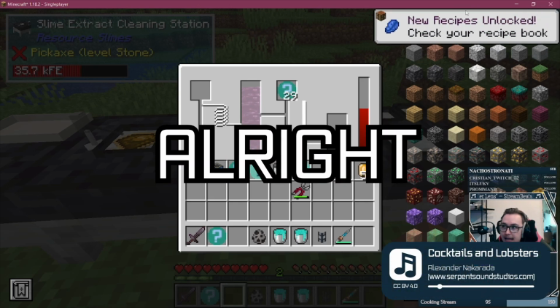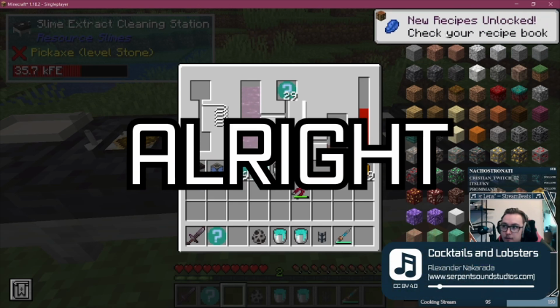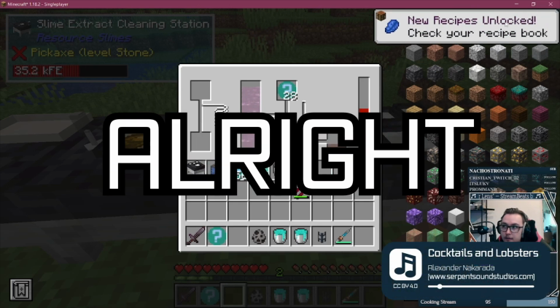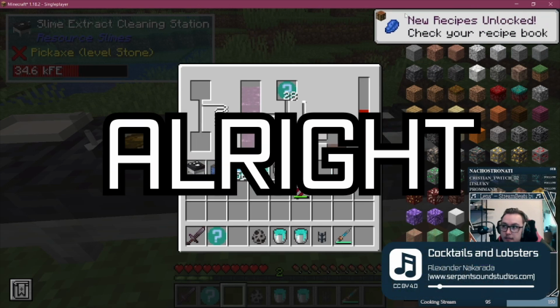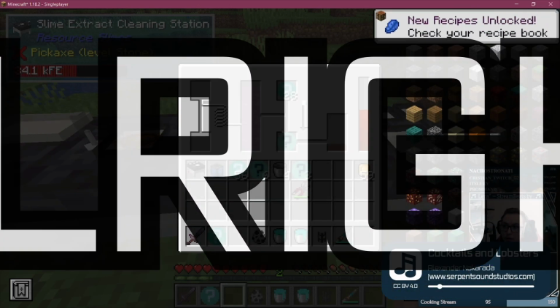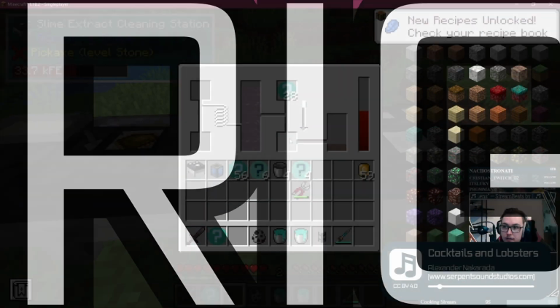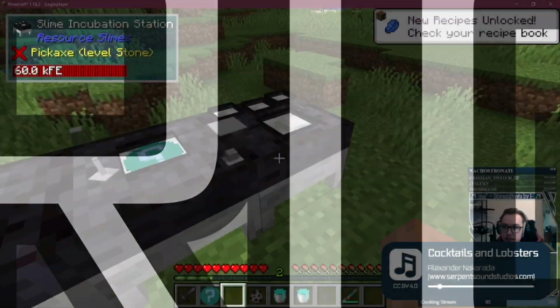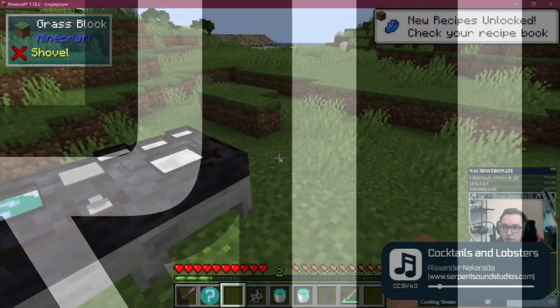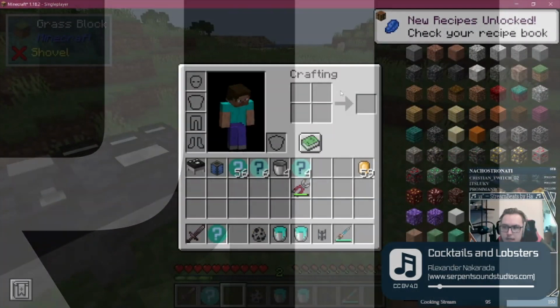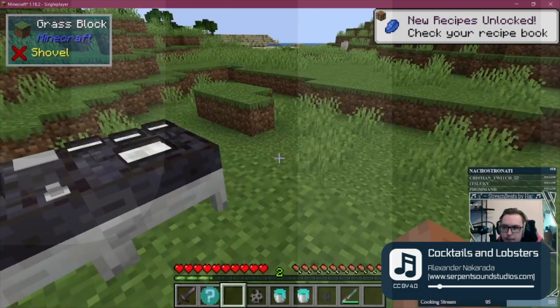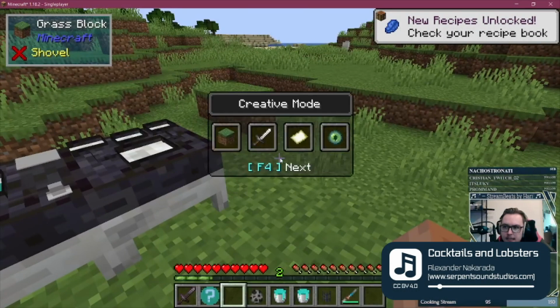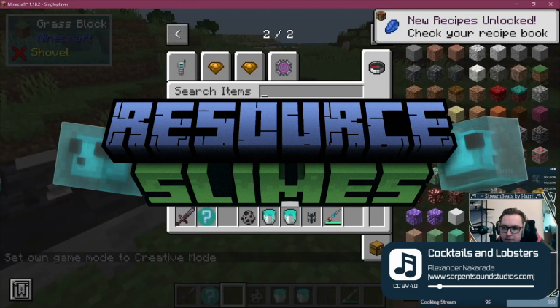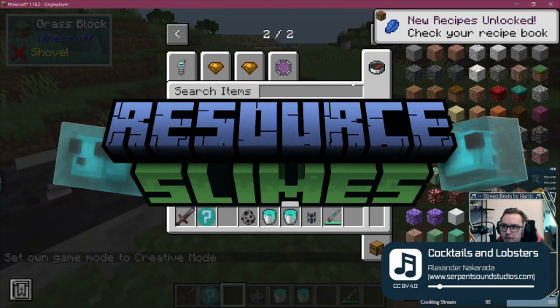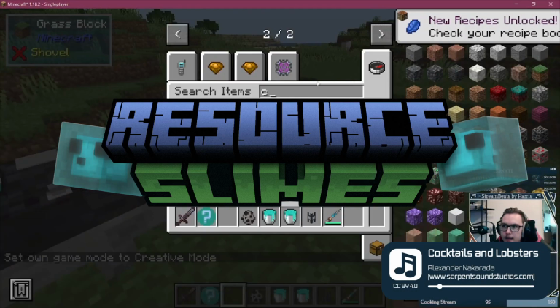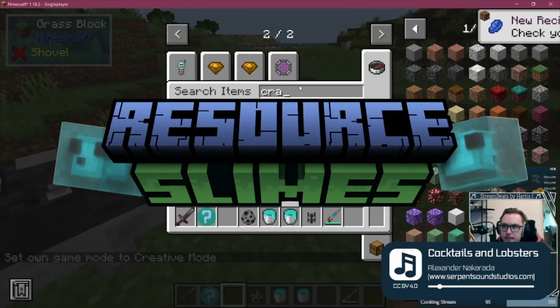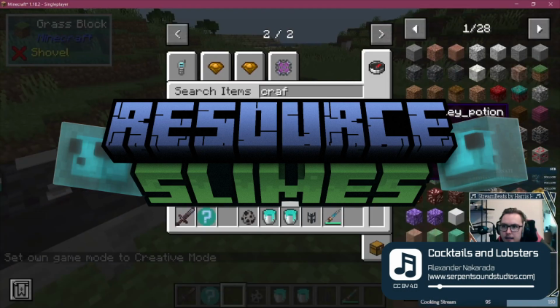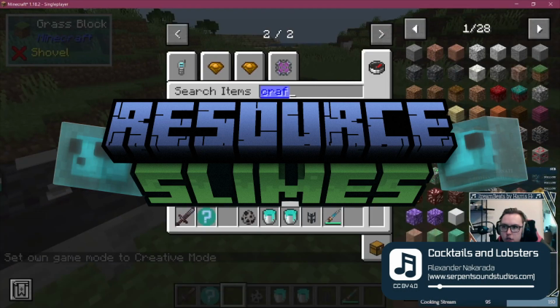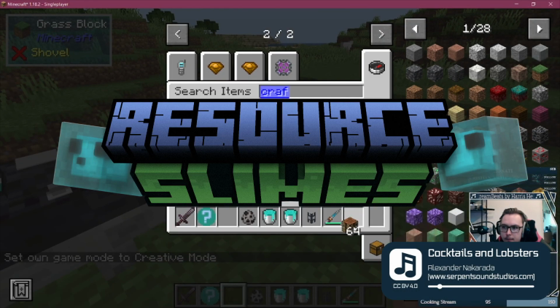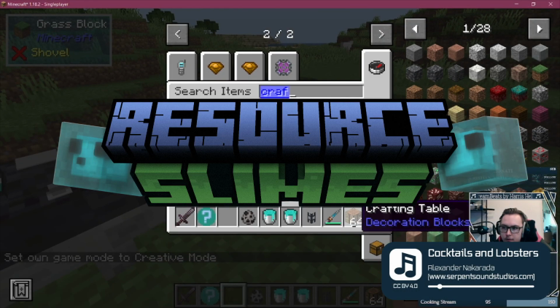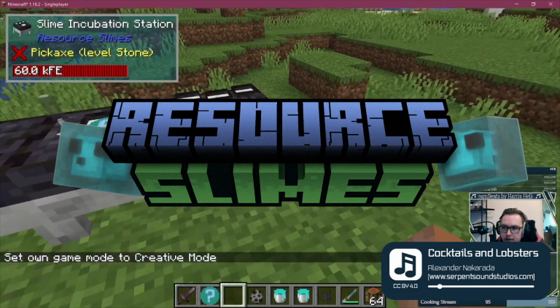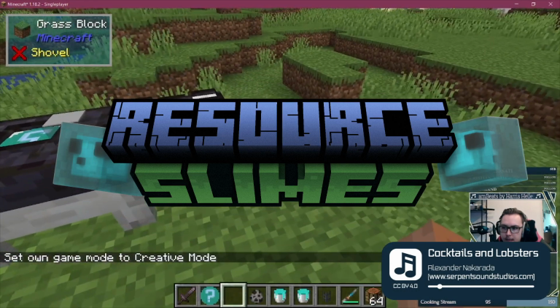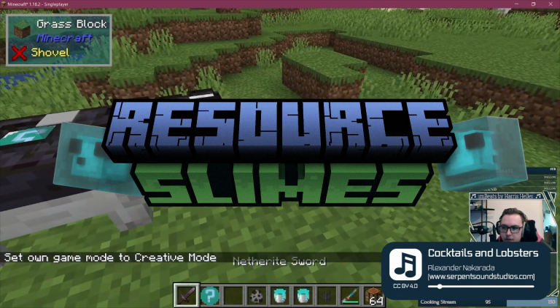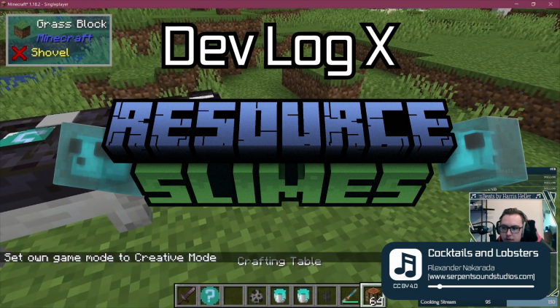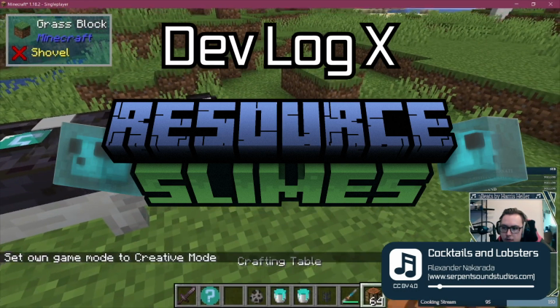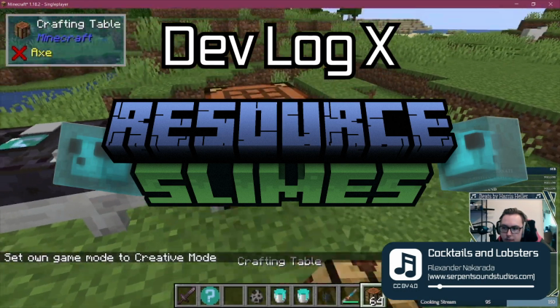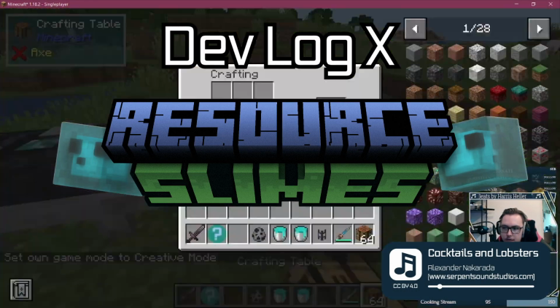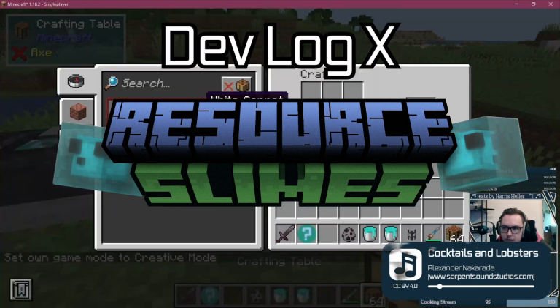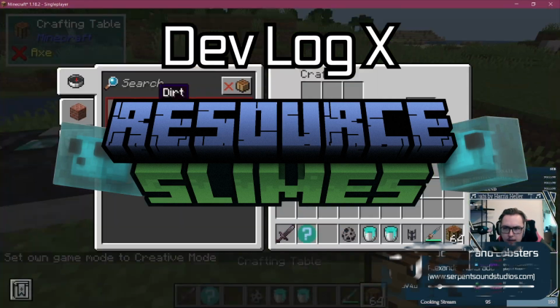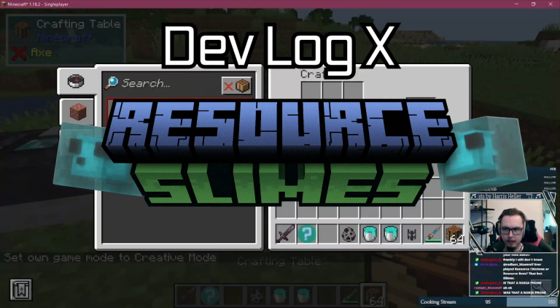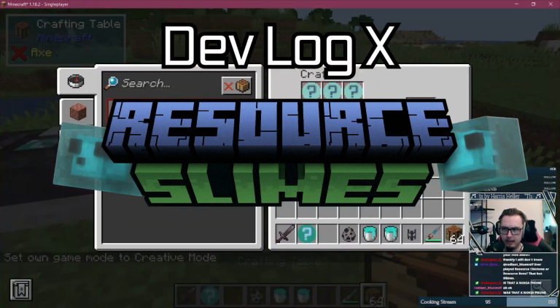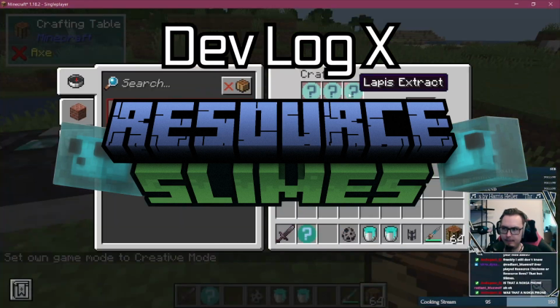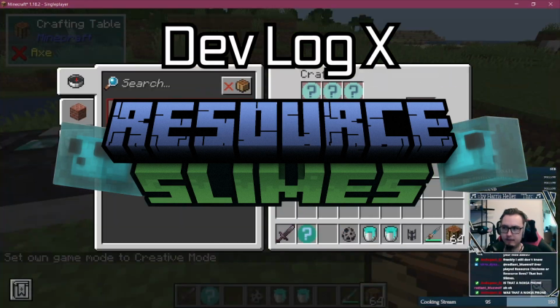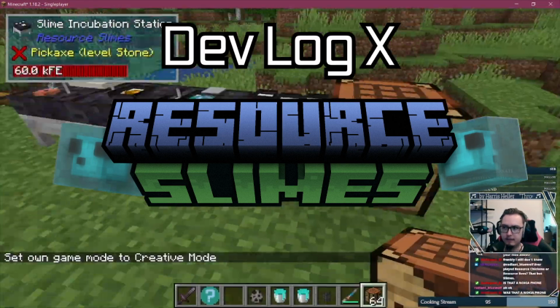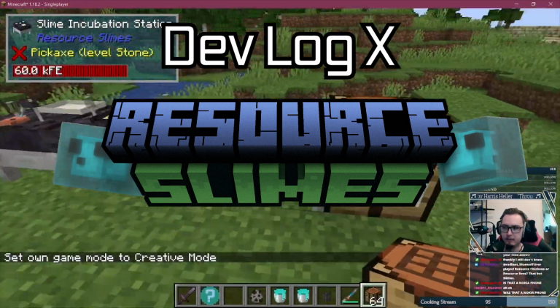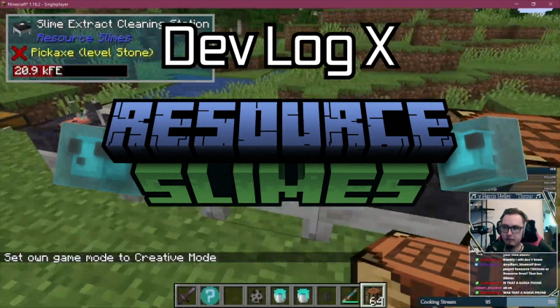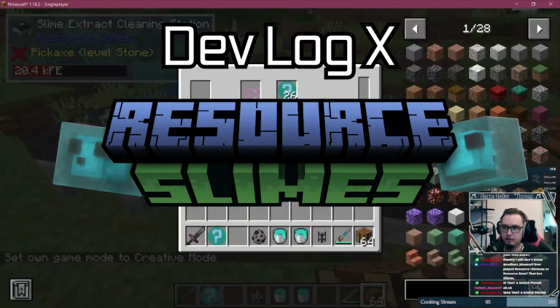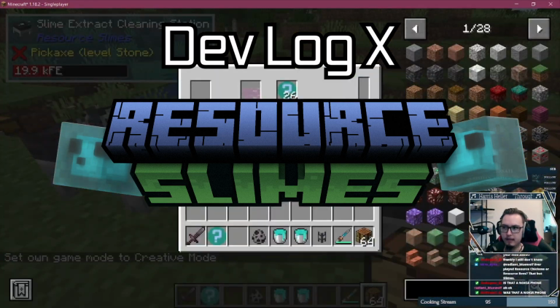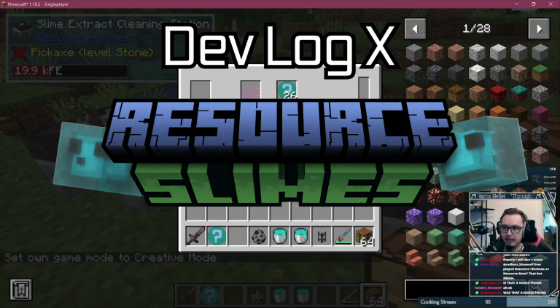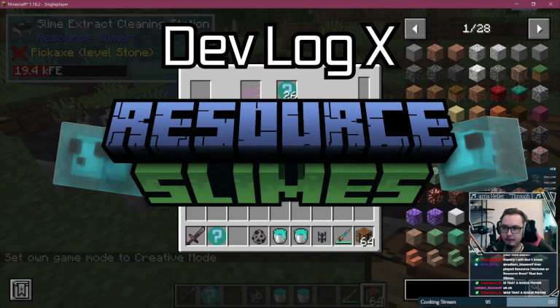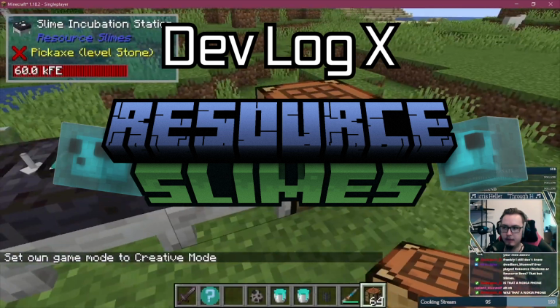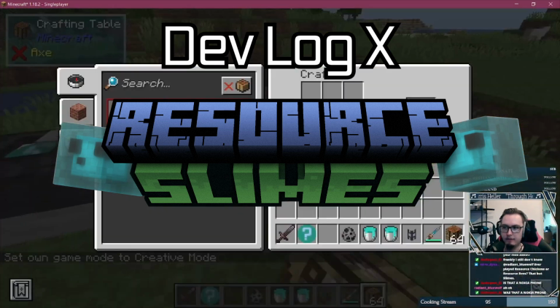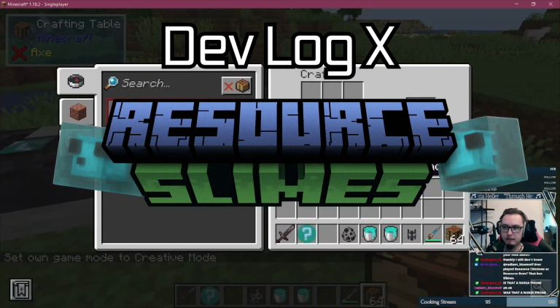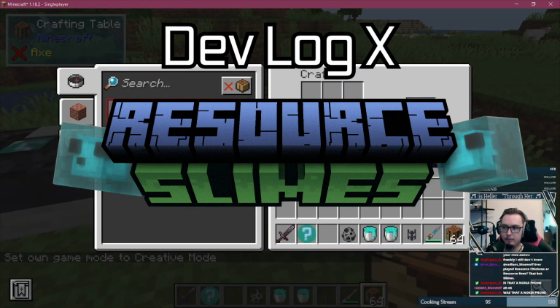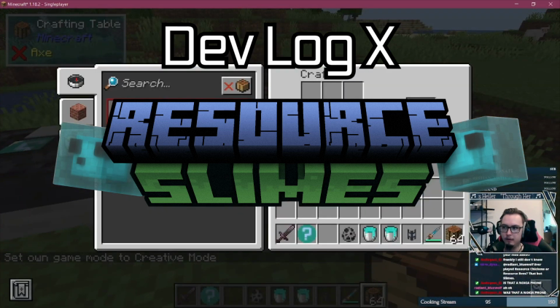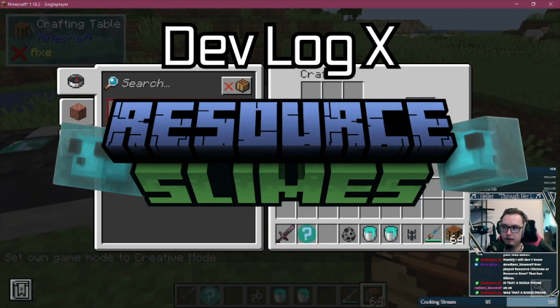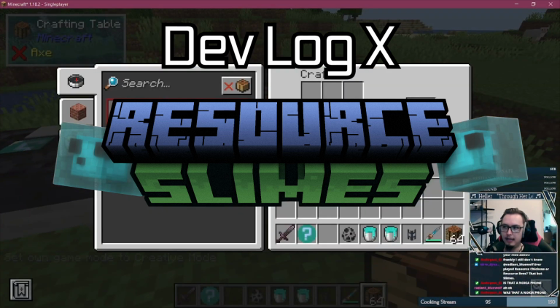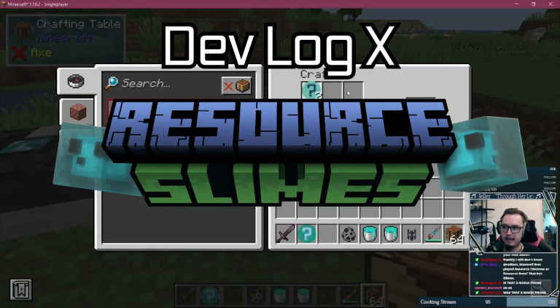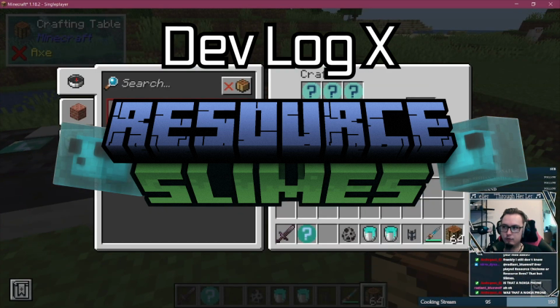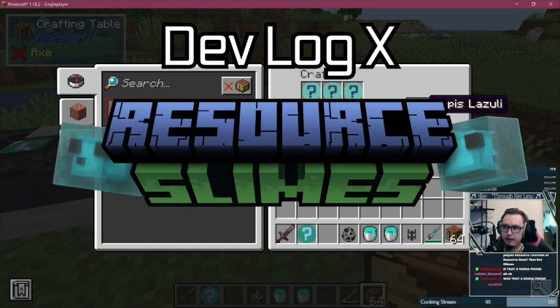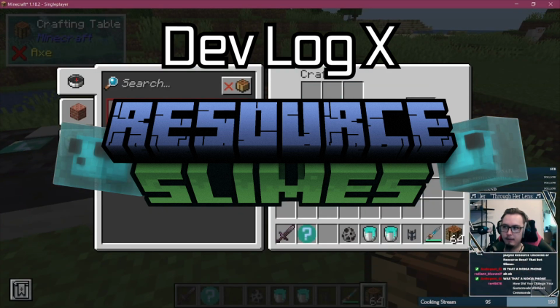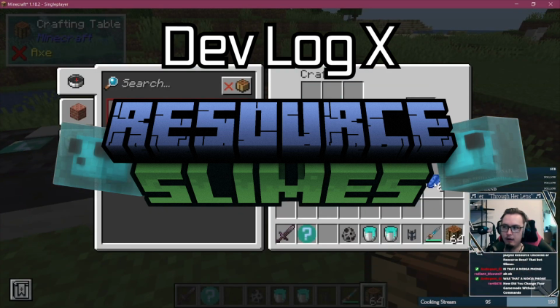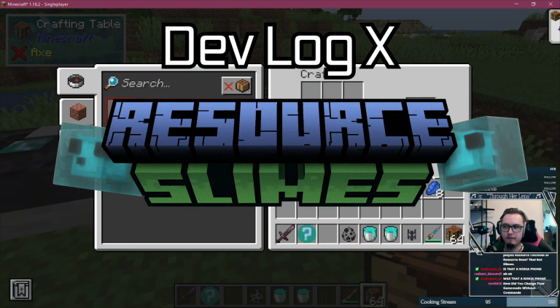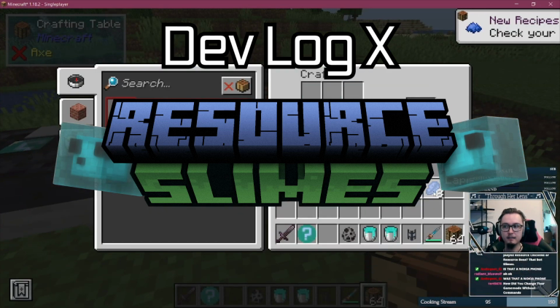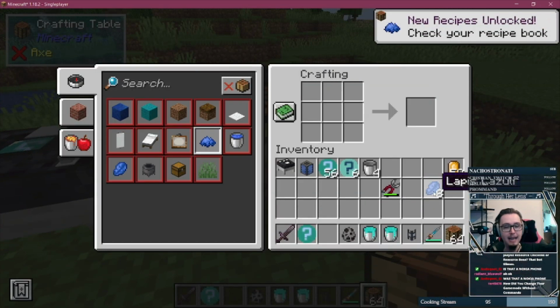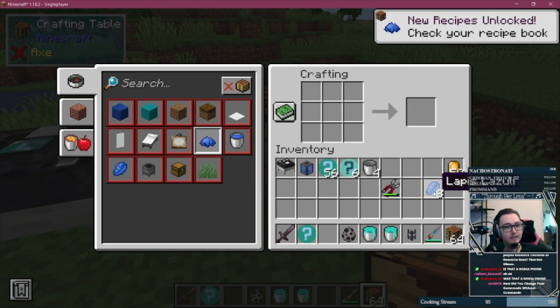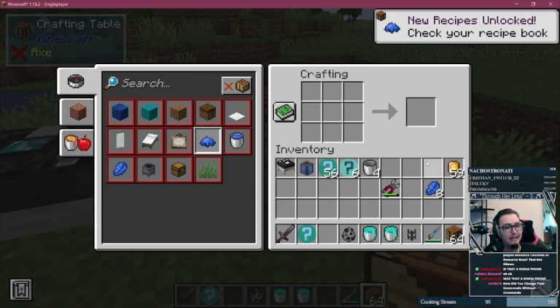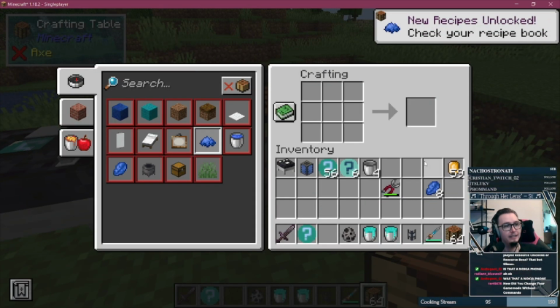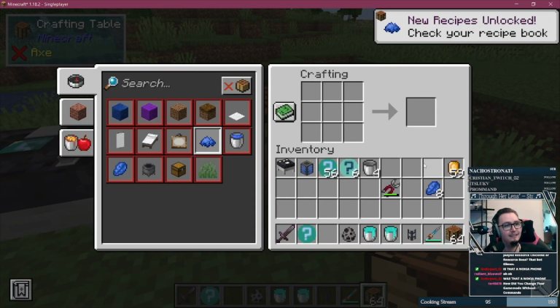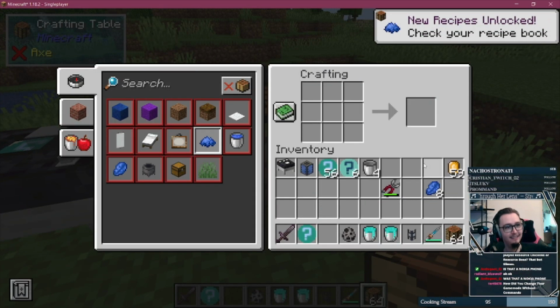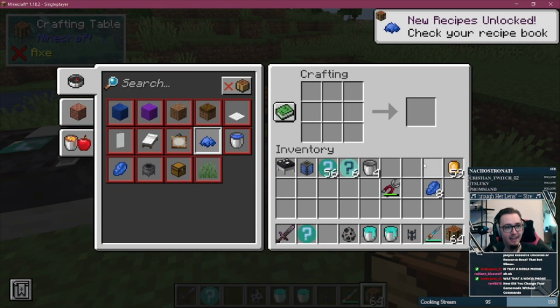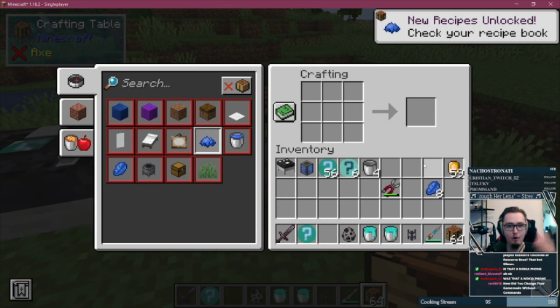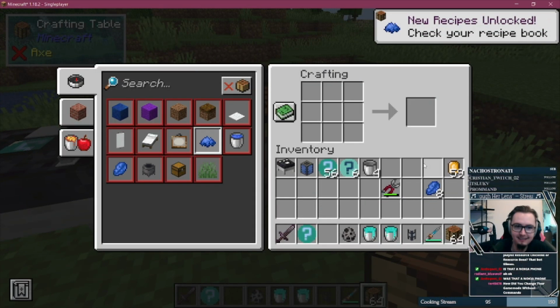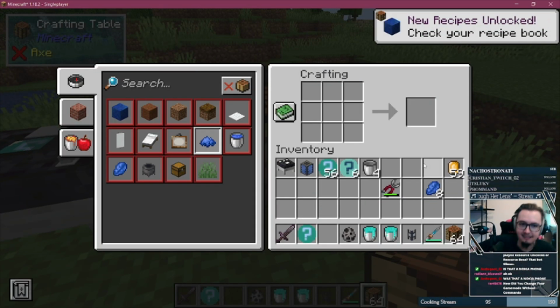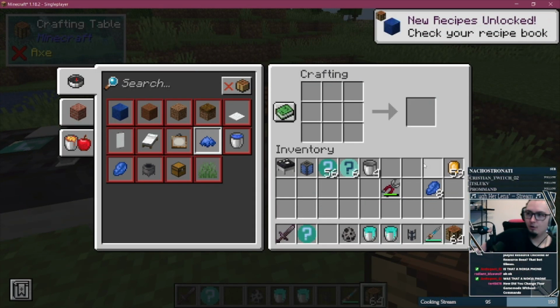Resource Slimes devlog number 10! GUI insanity is what's happening today, so let's go!